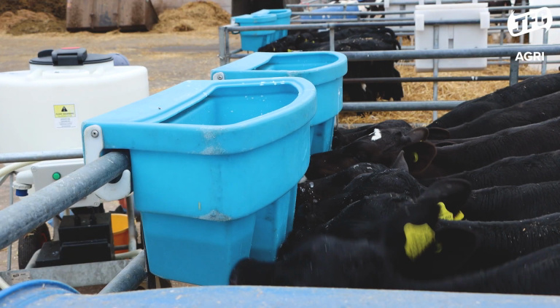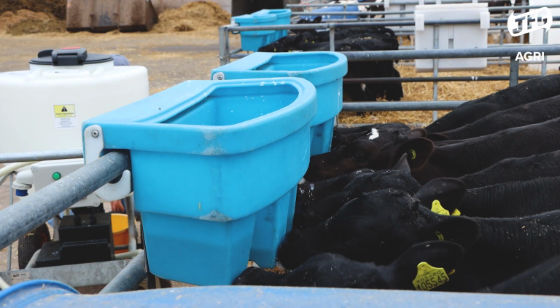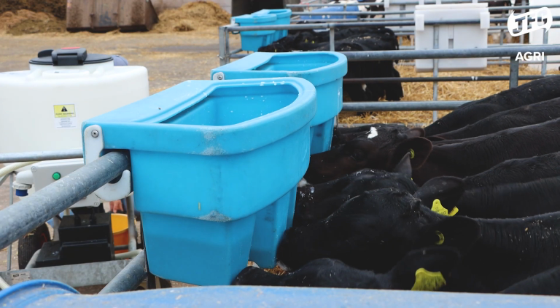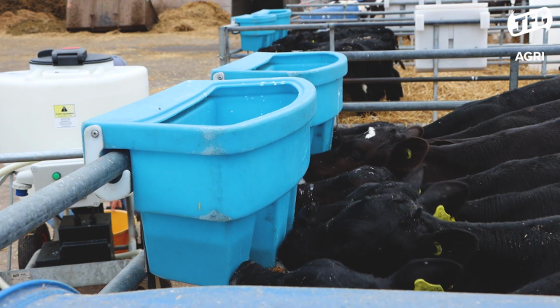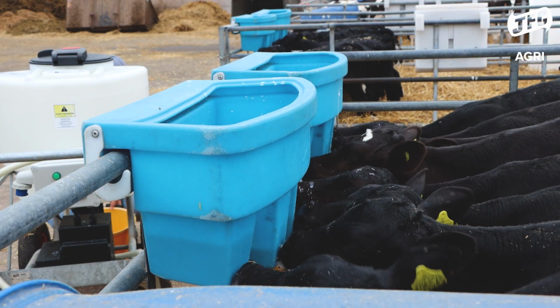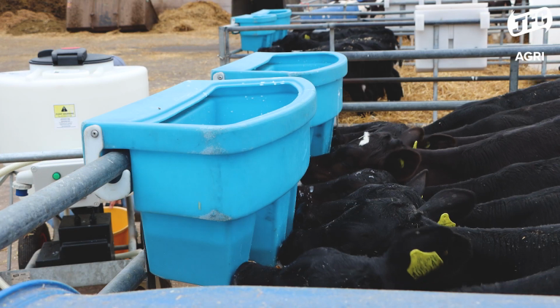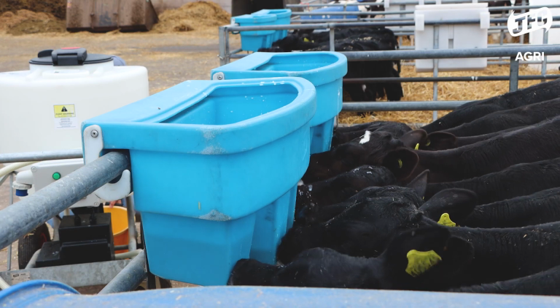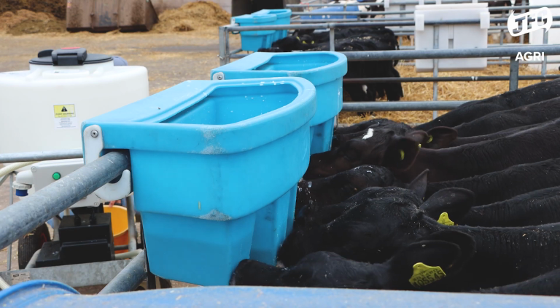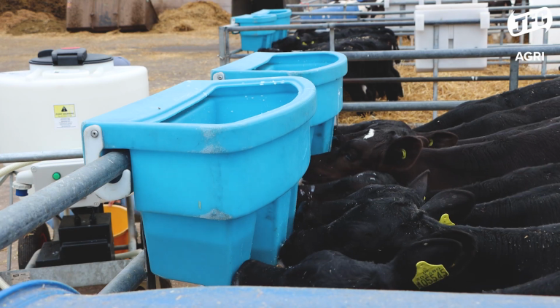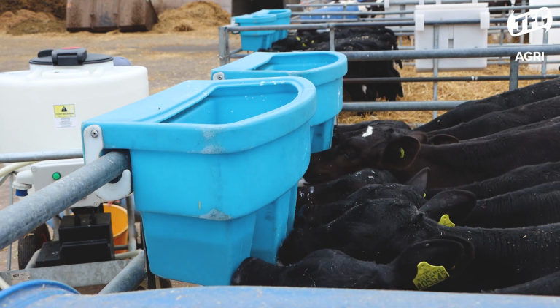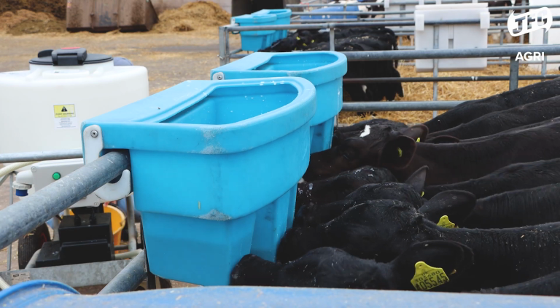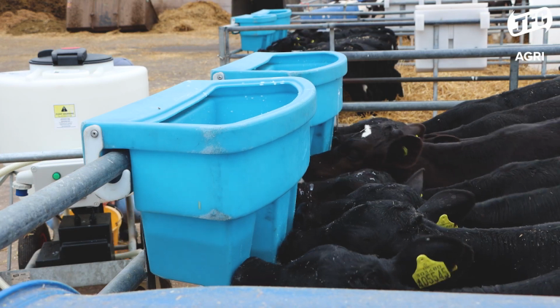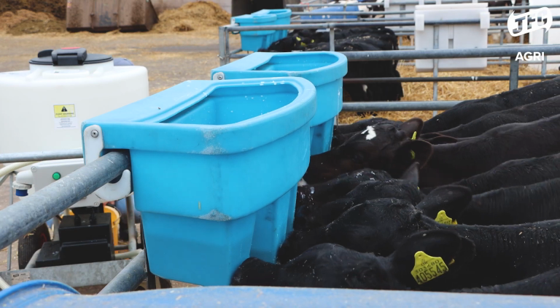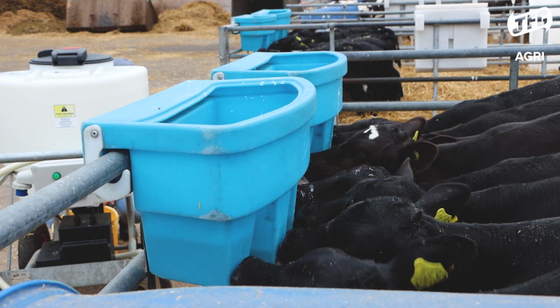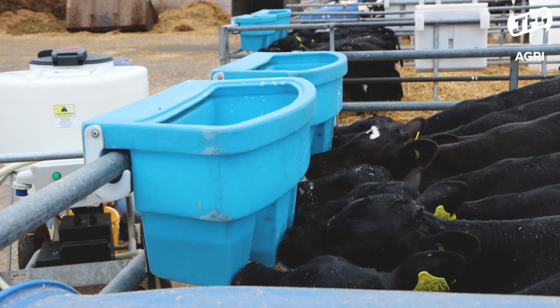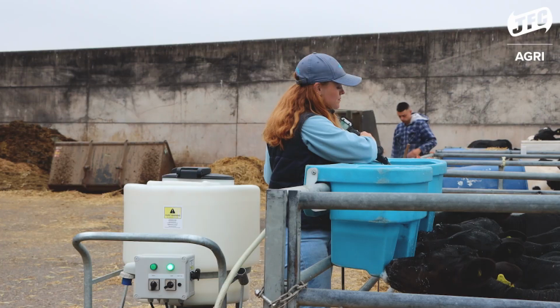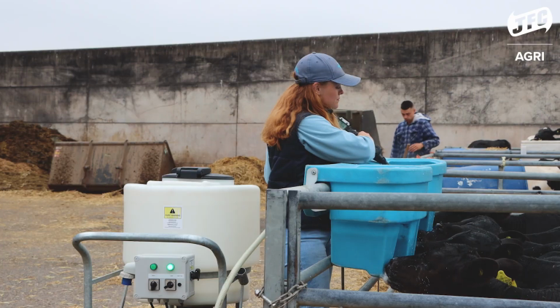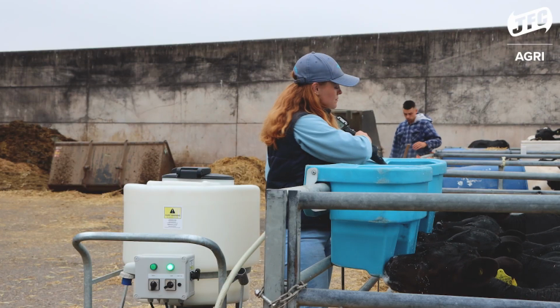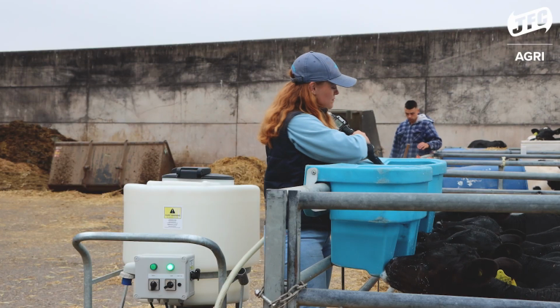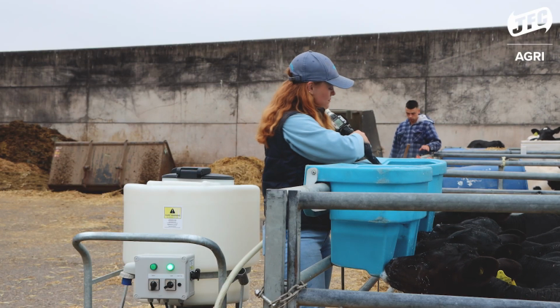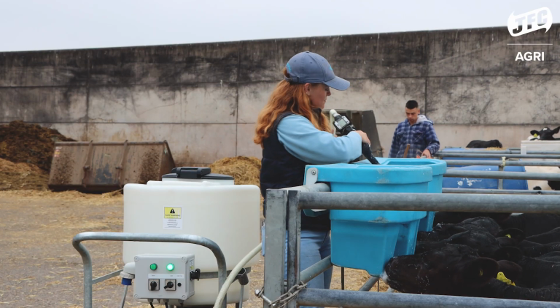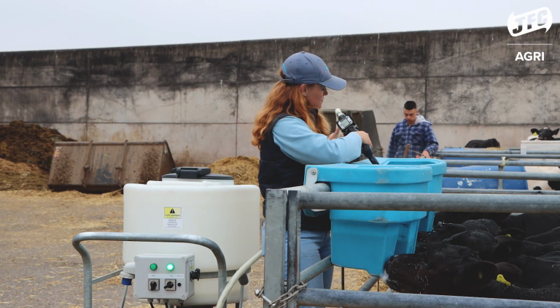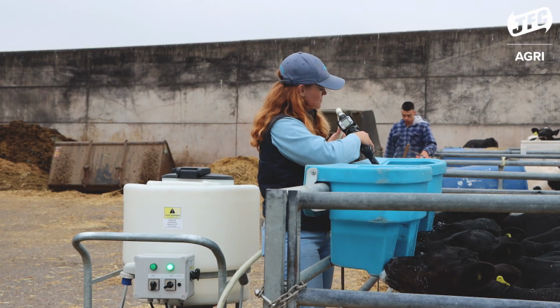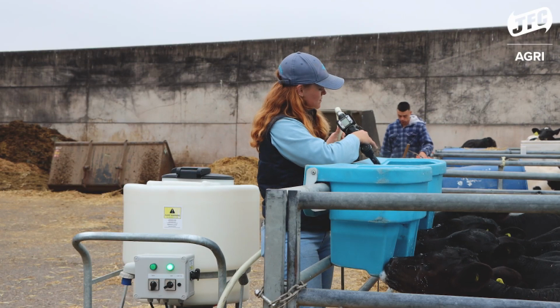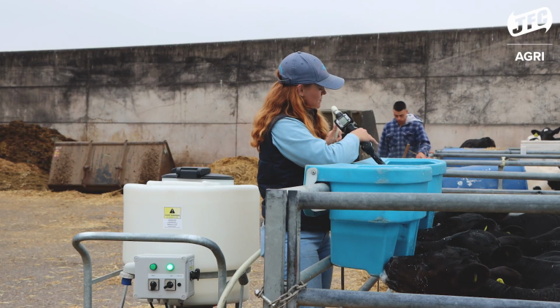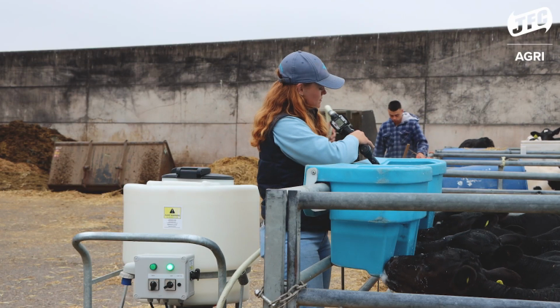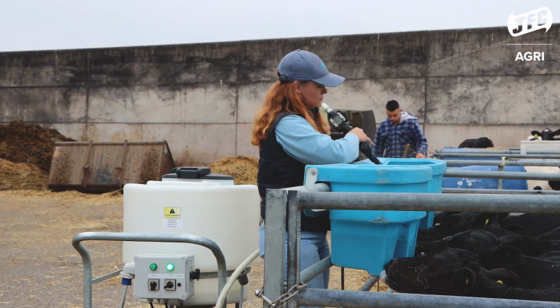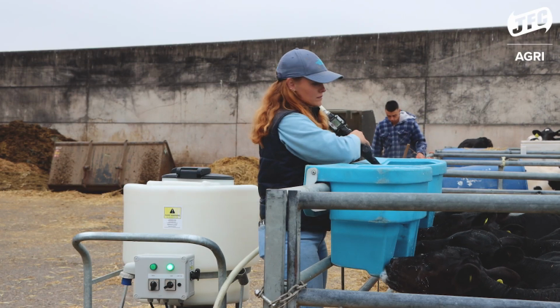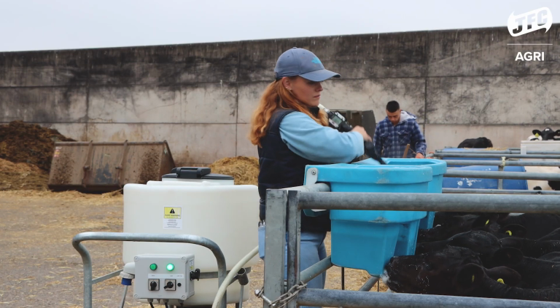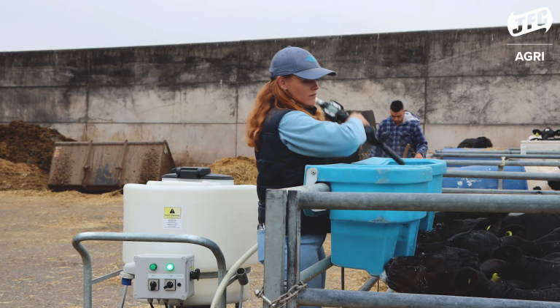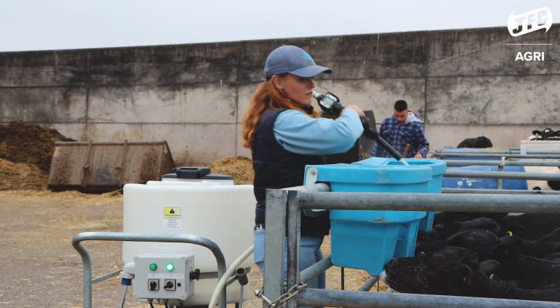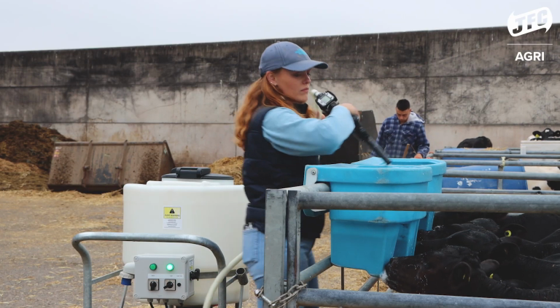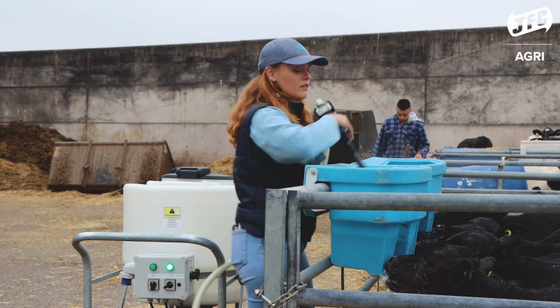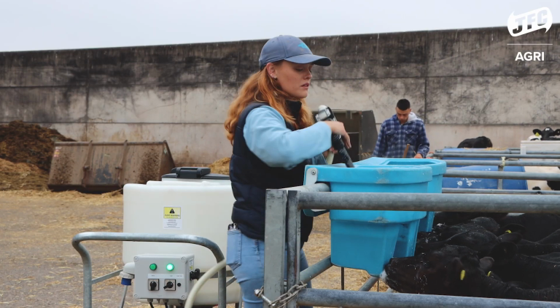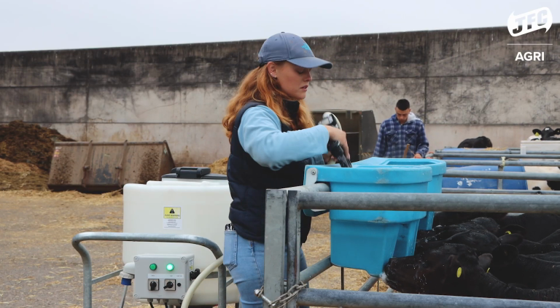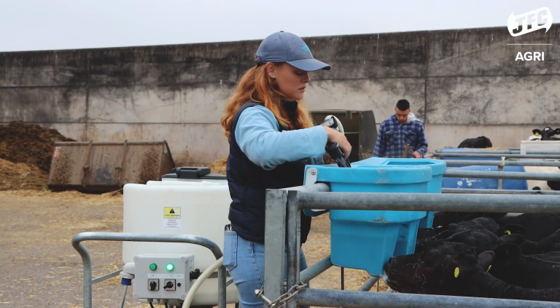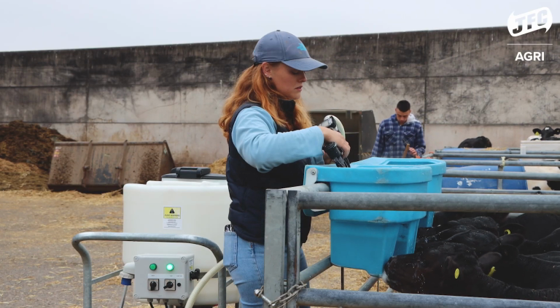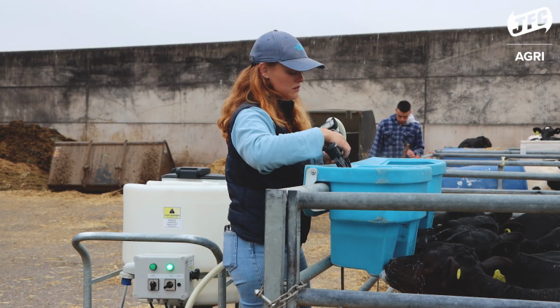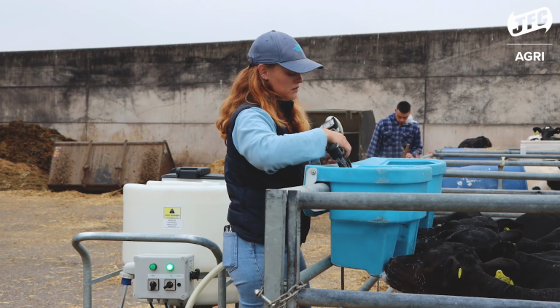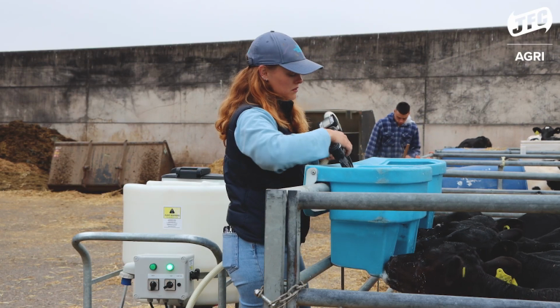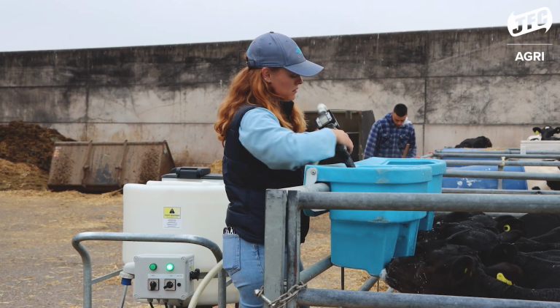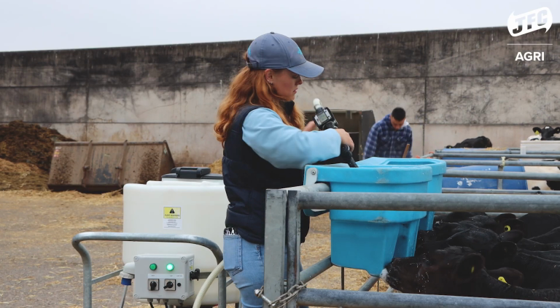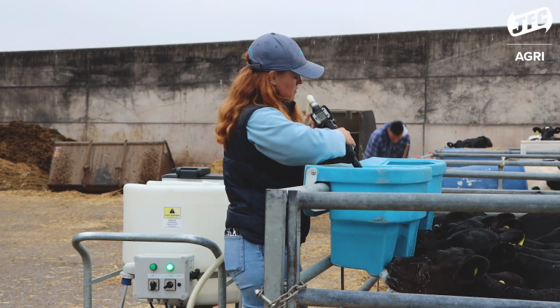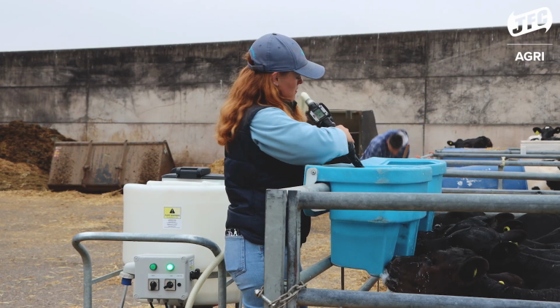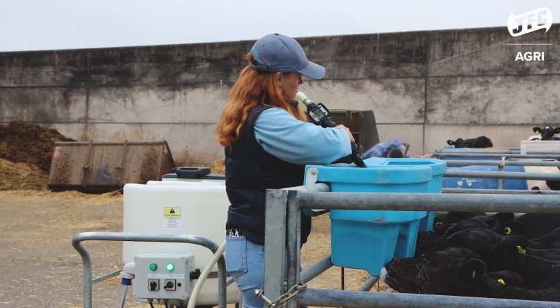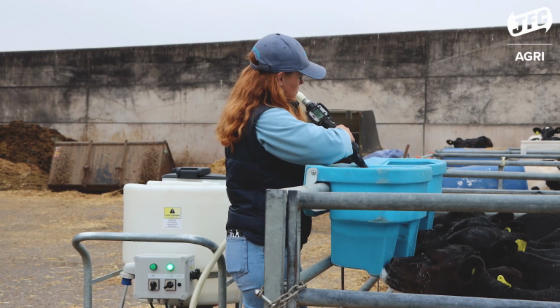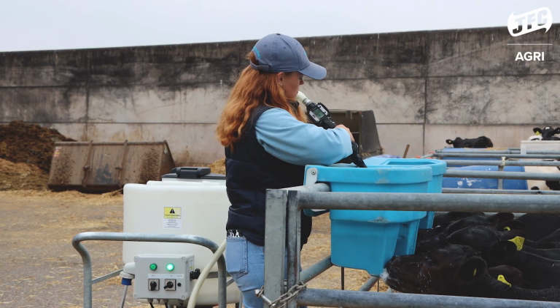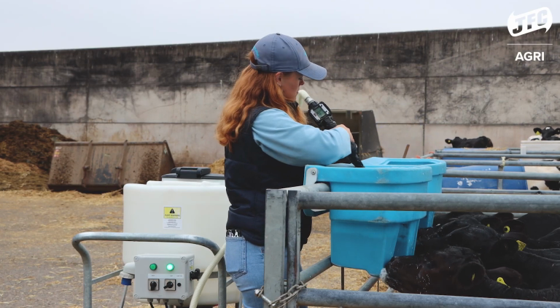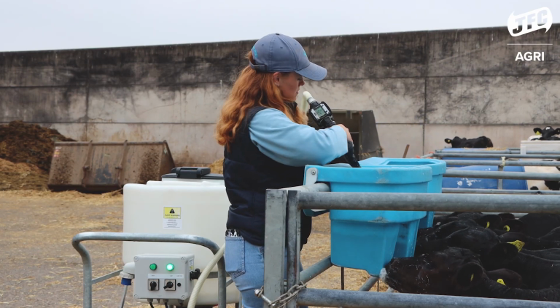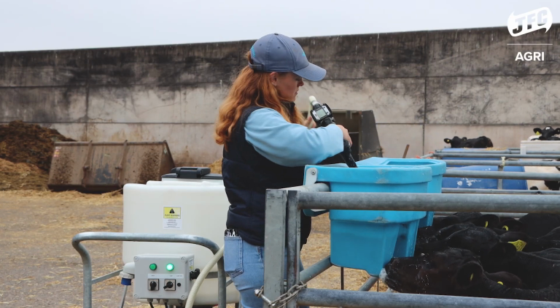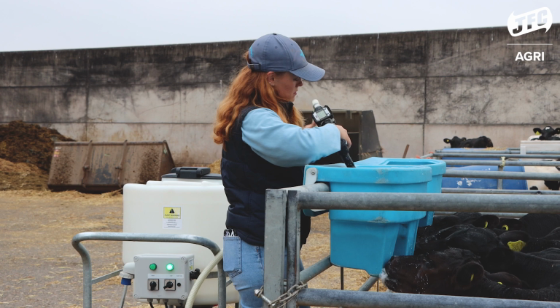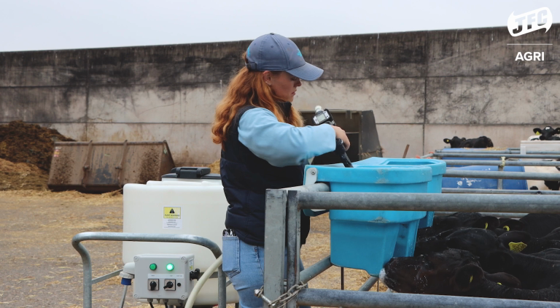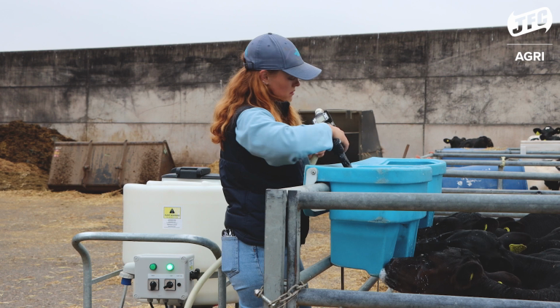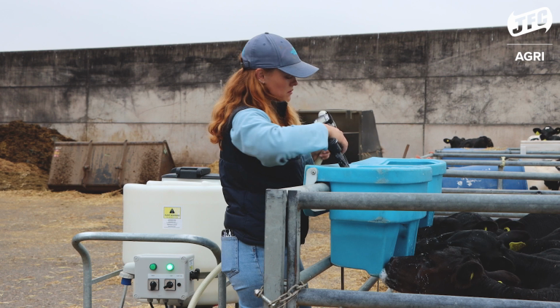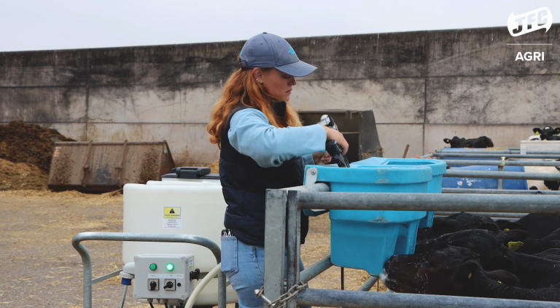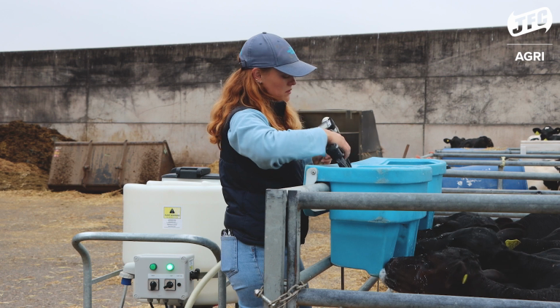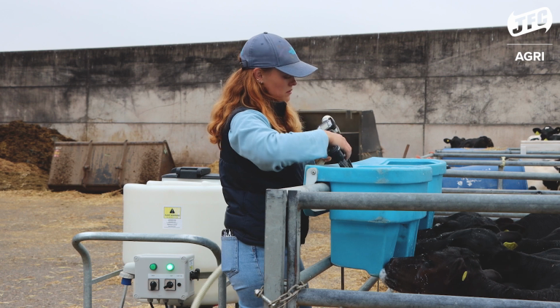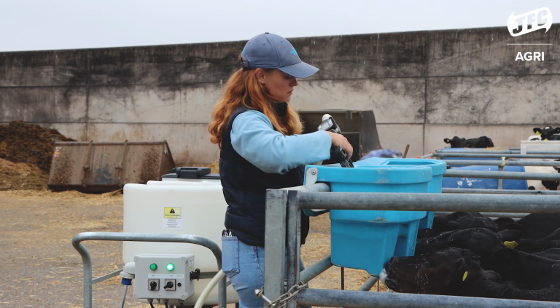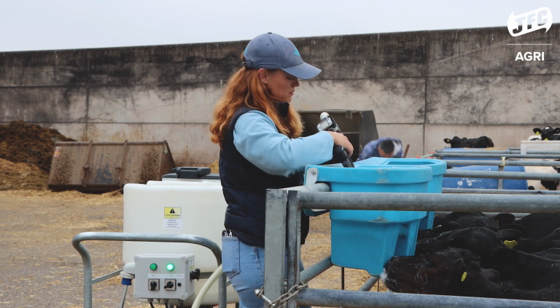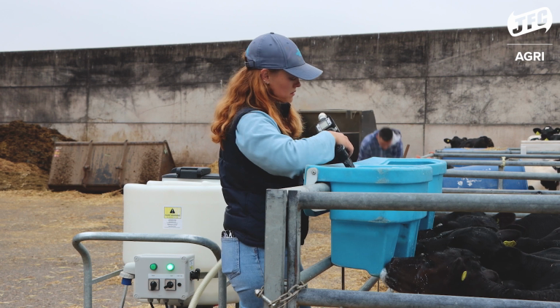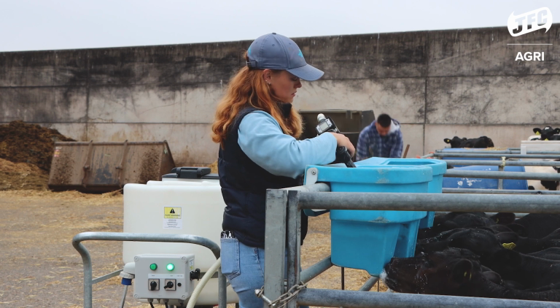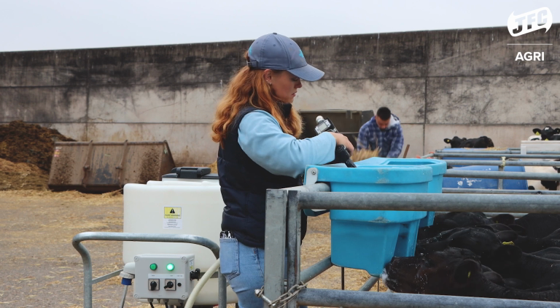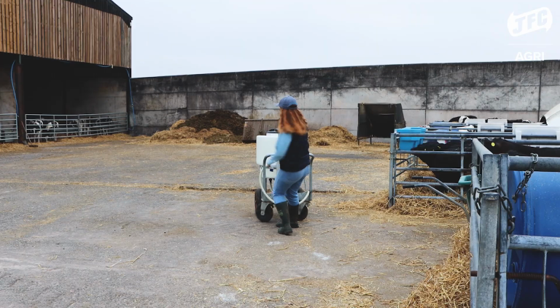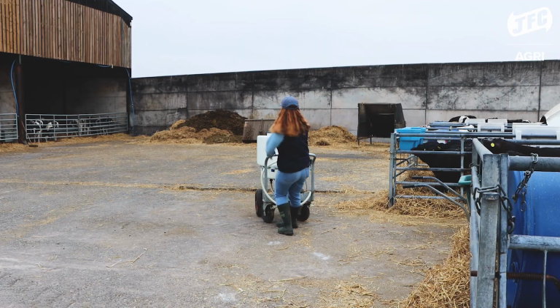We've had previous experience with paddle mixers which do not compare to the JFC Vortex mixer, which creates a smooth, silky milk replacer.